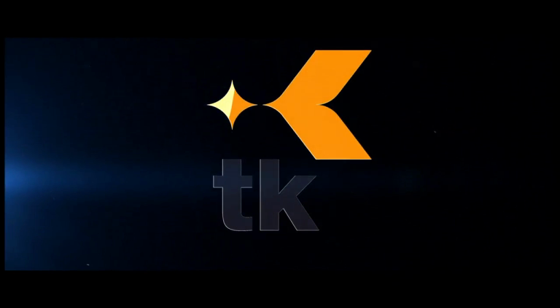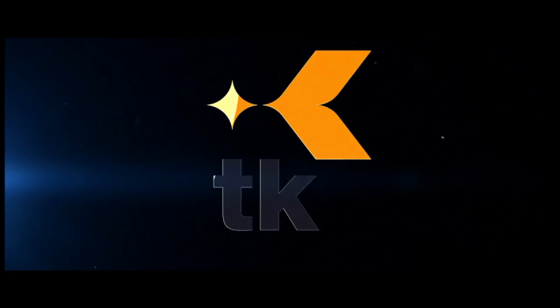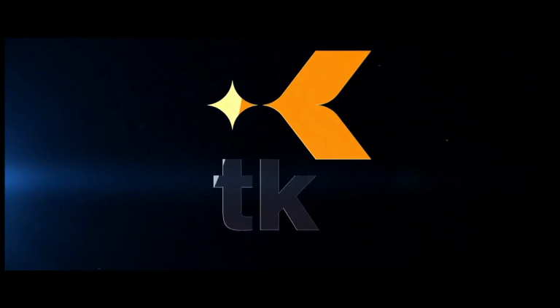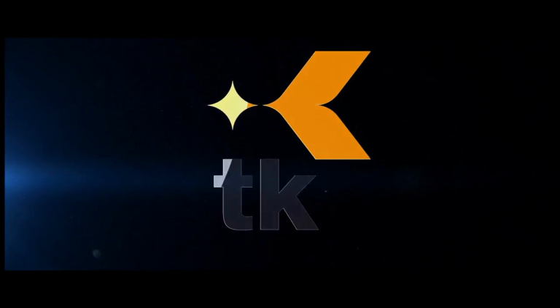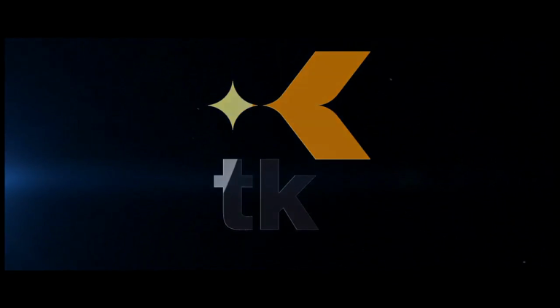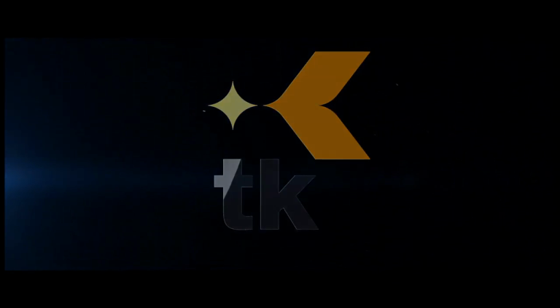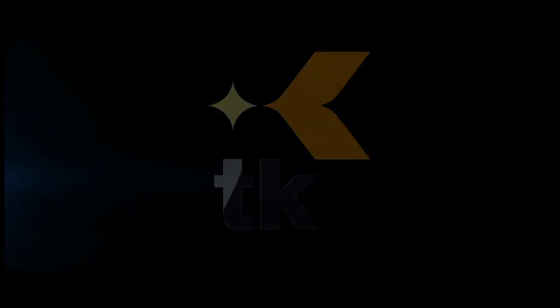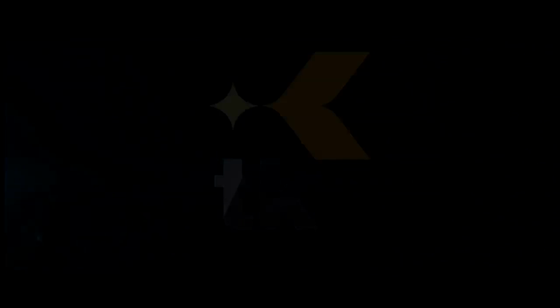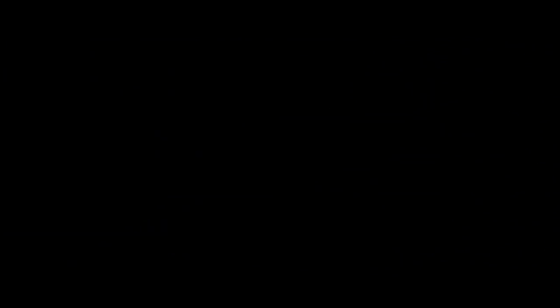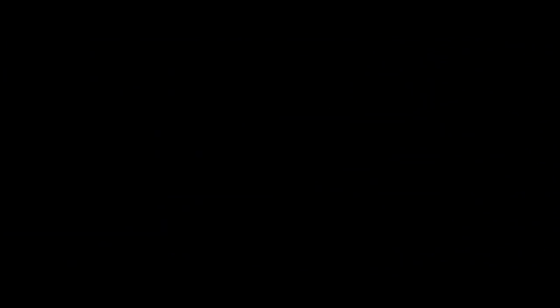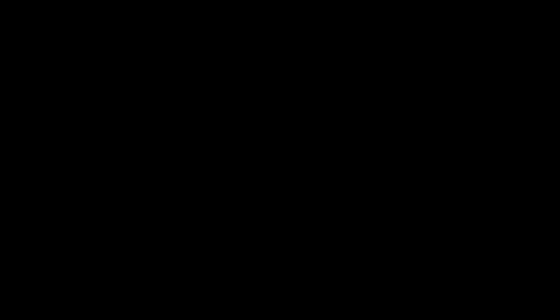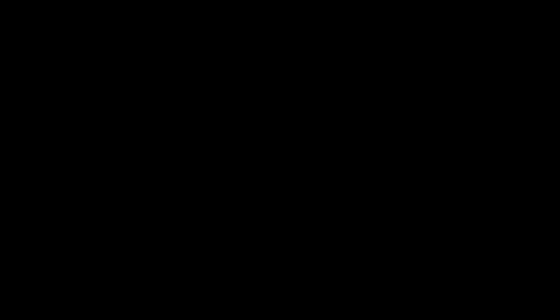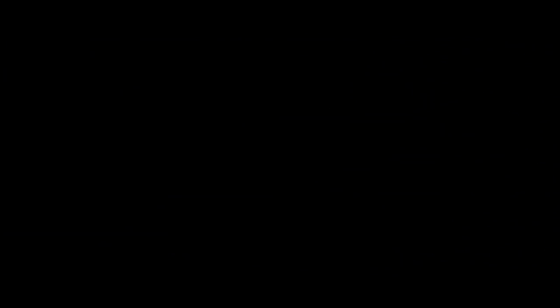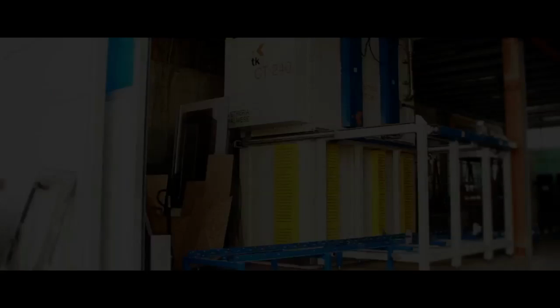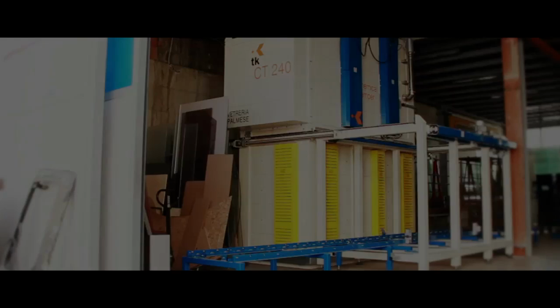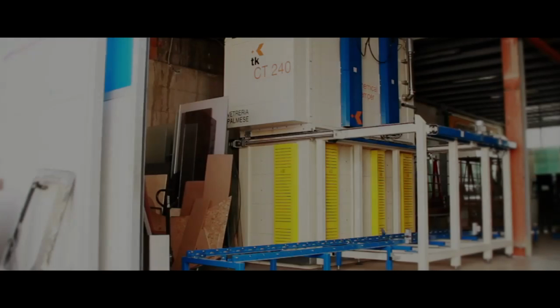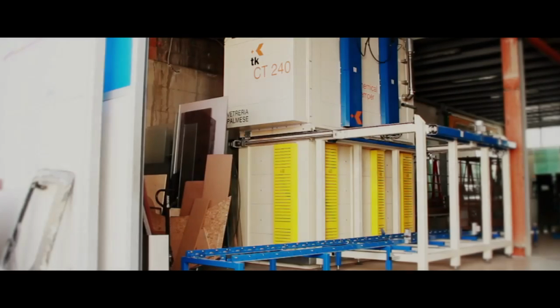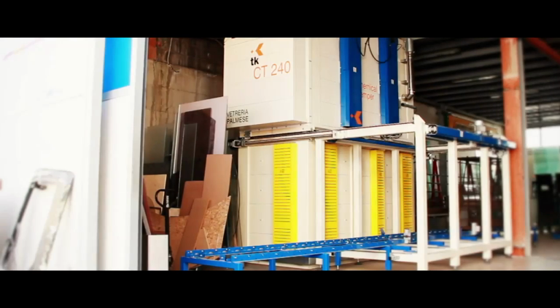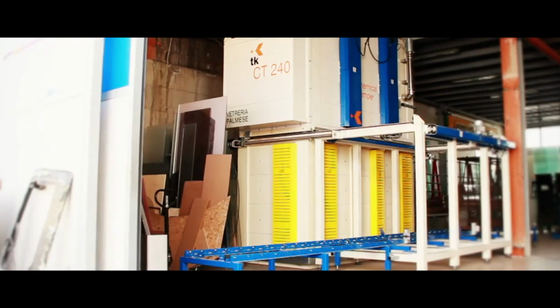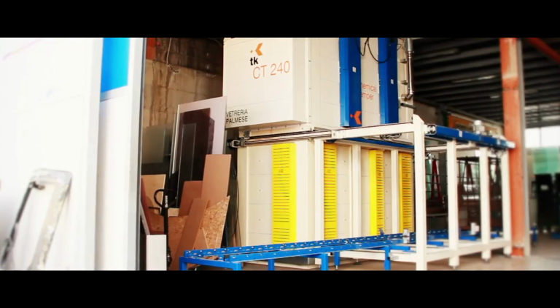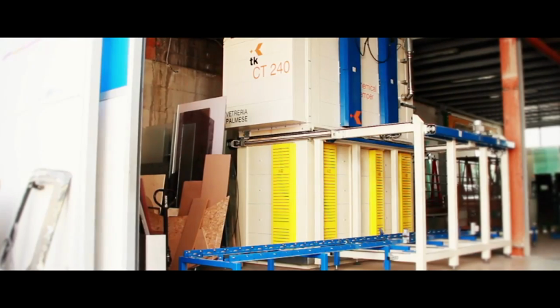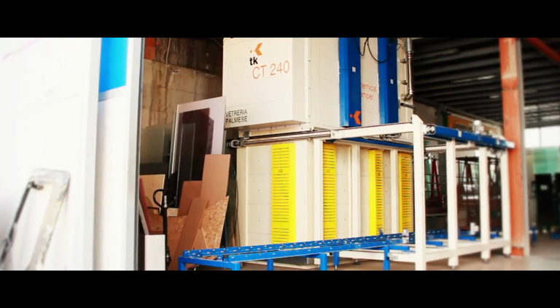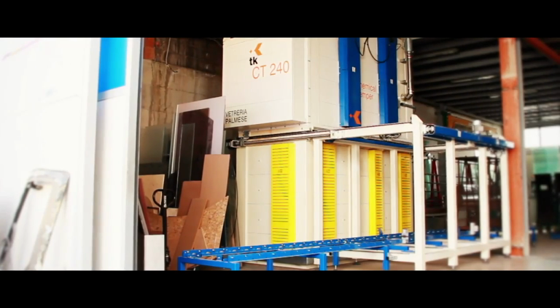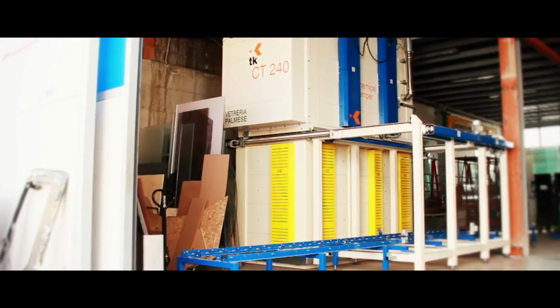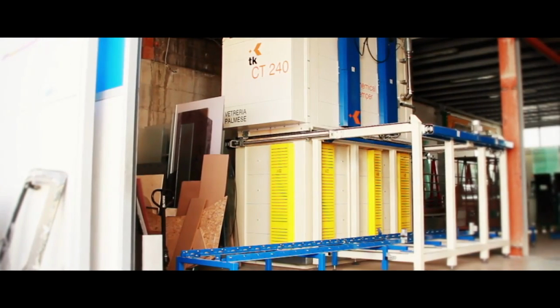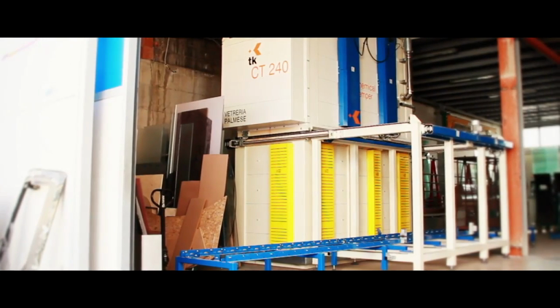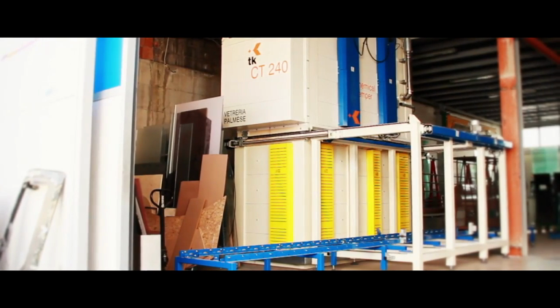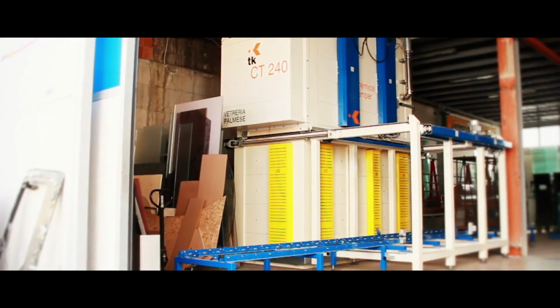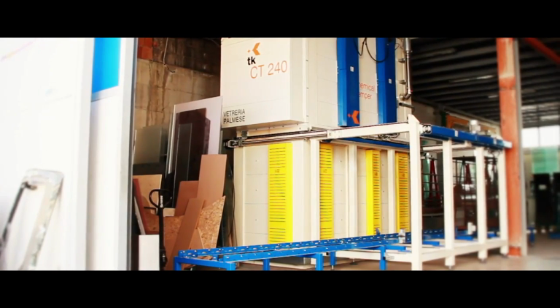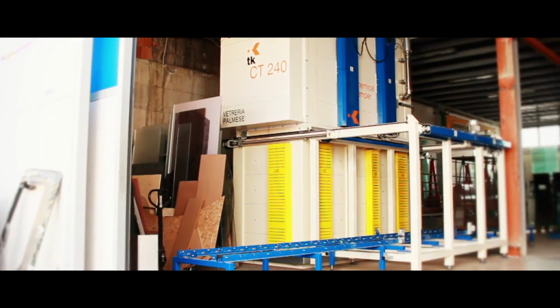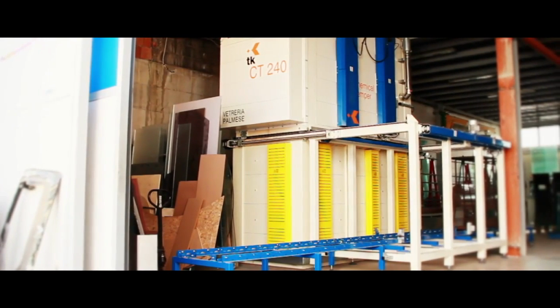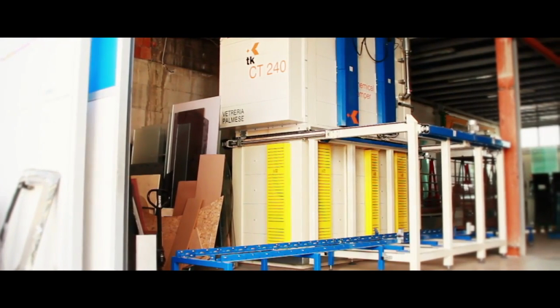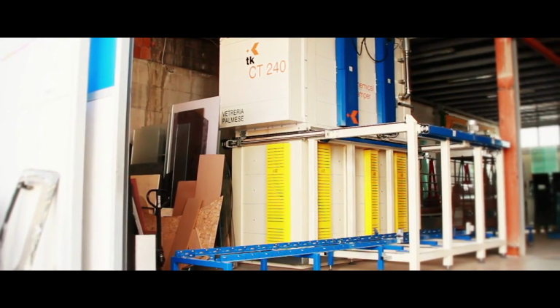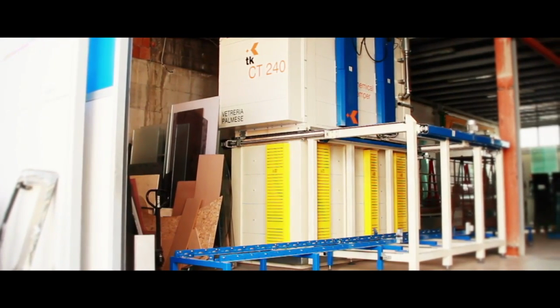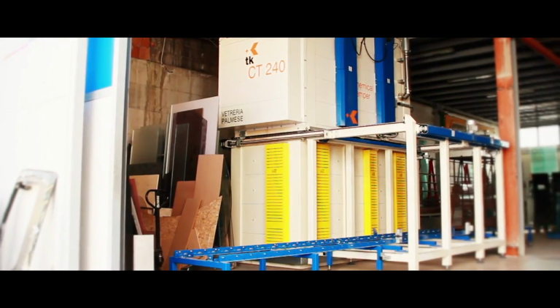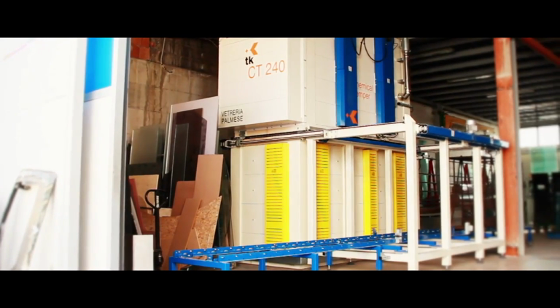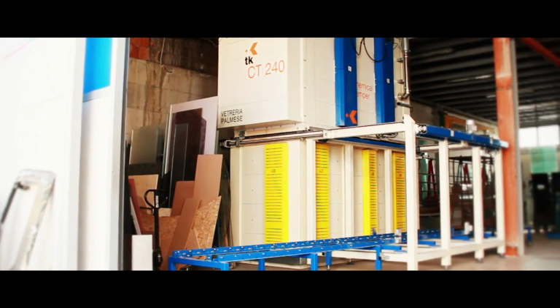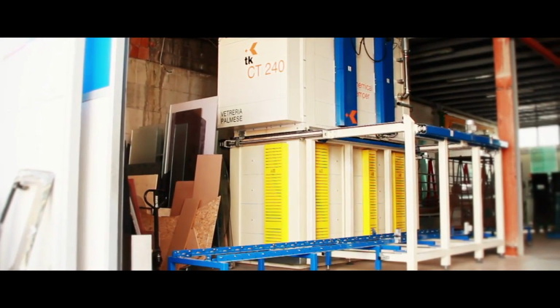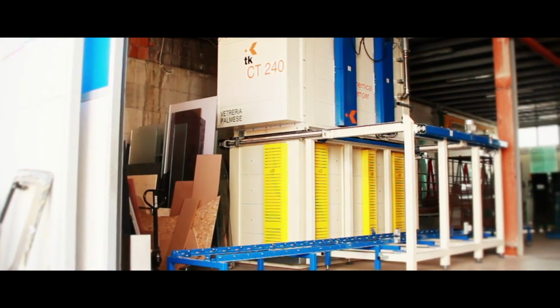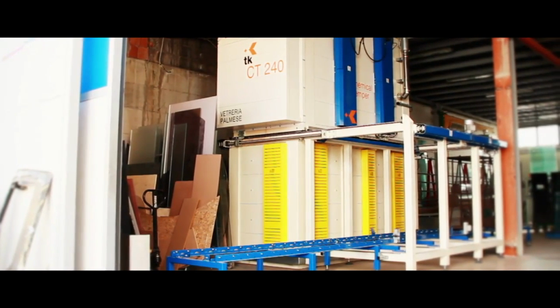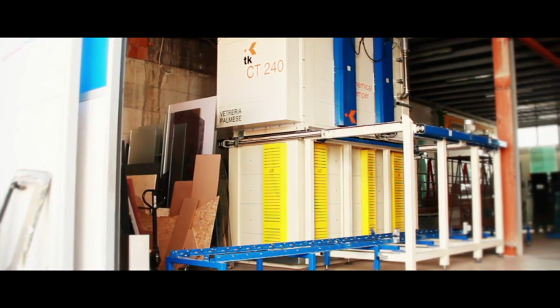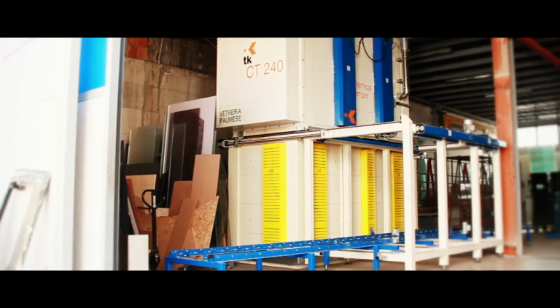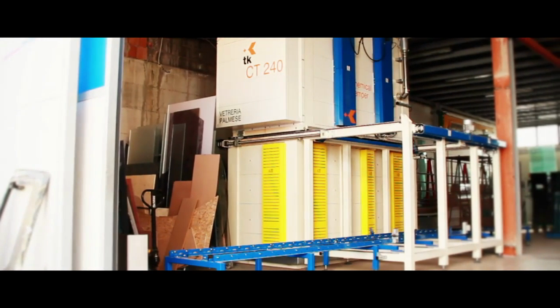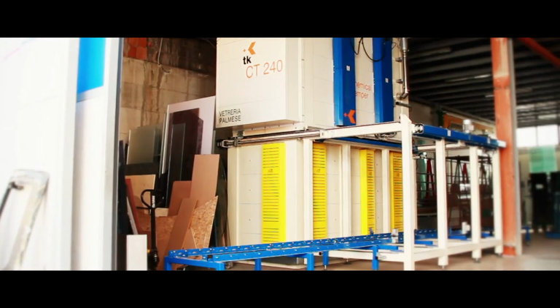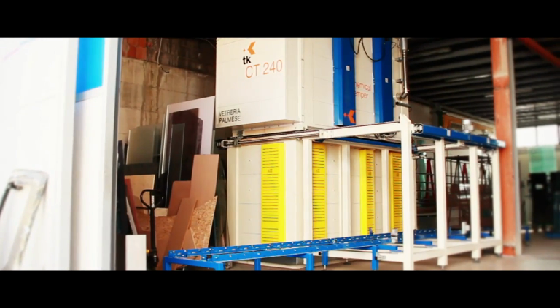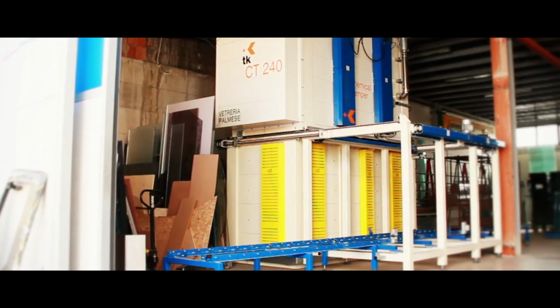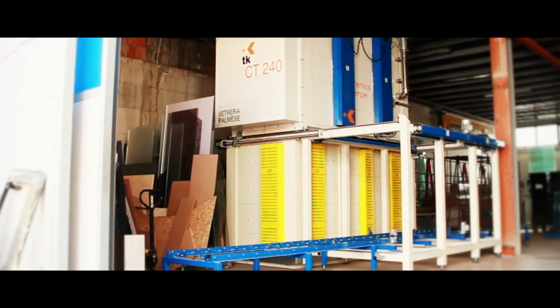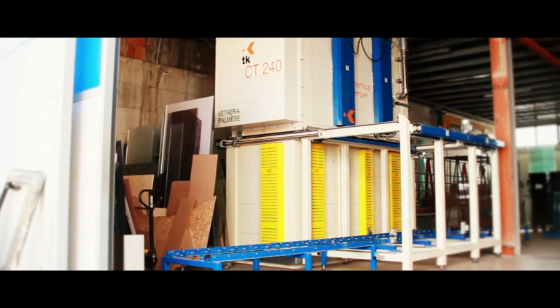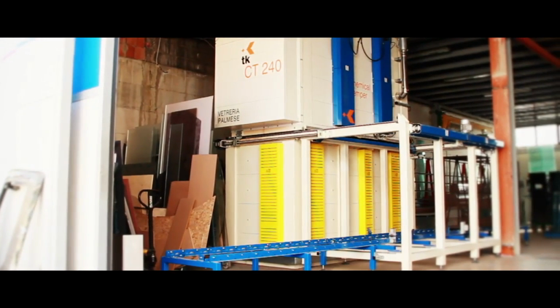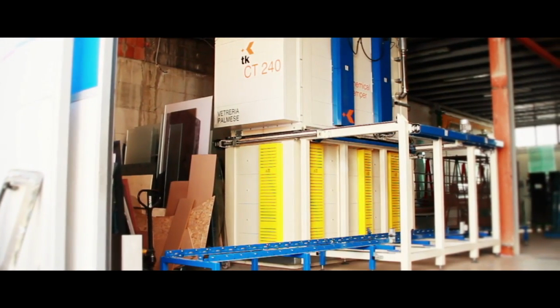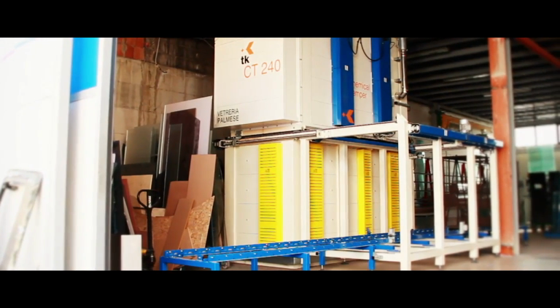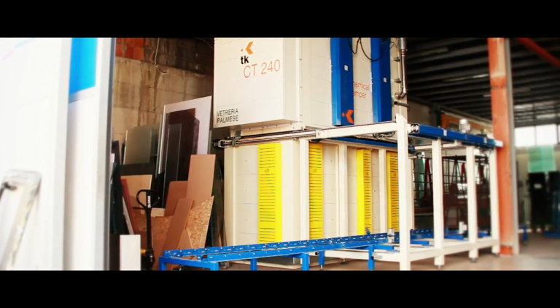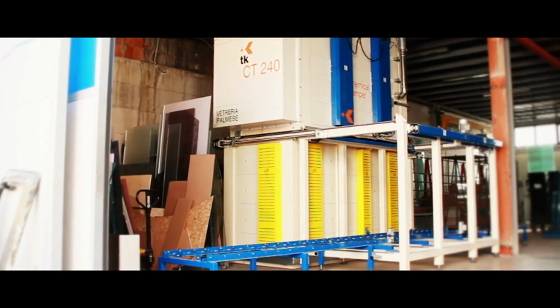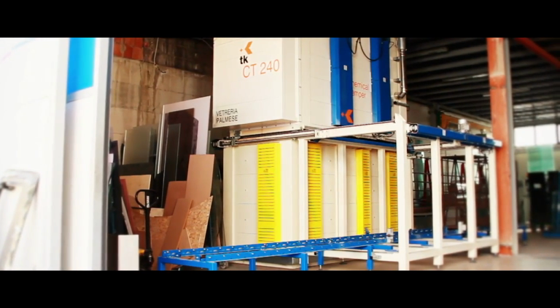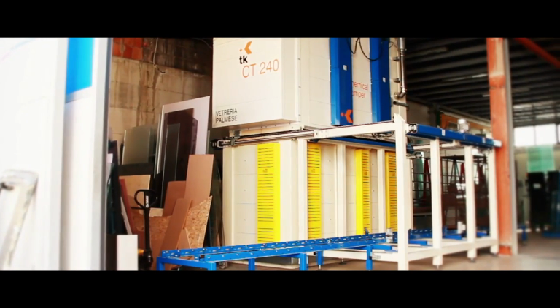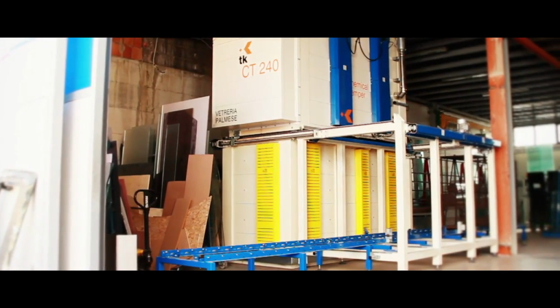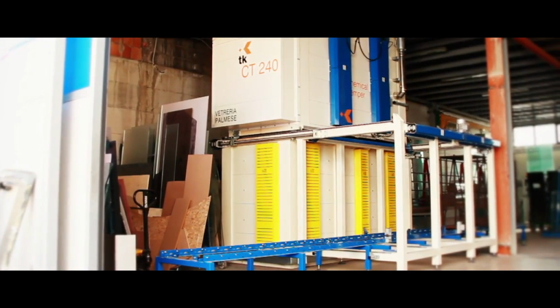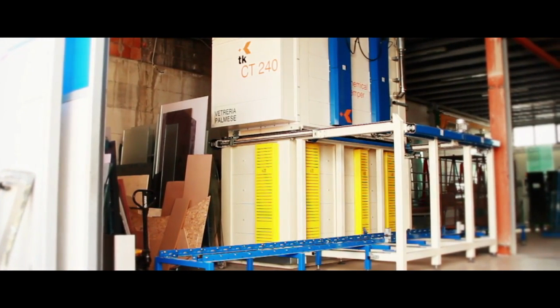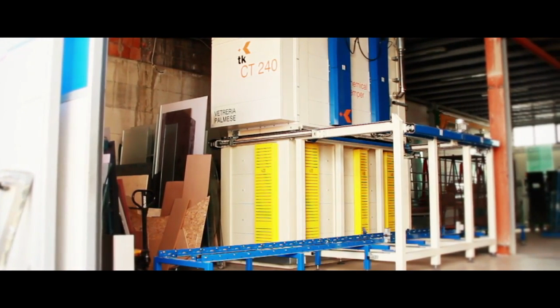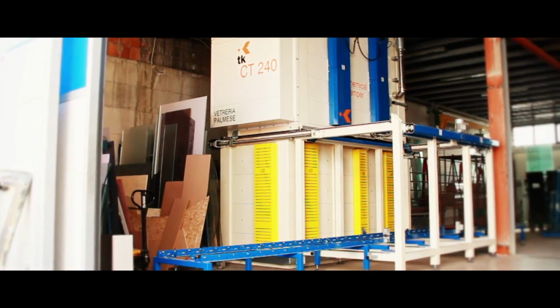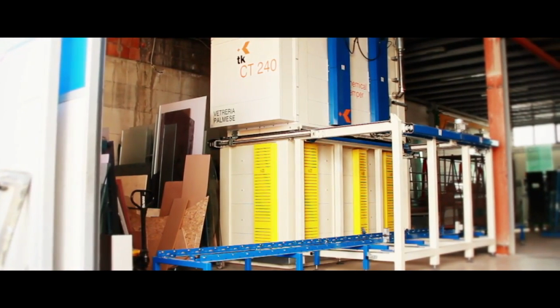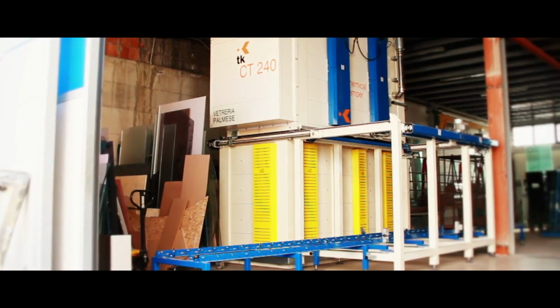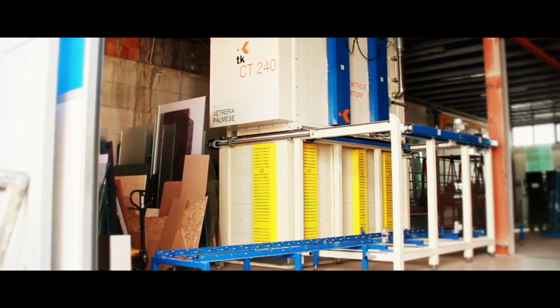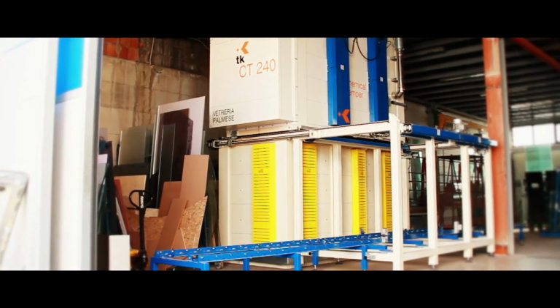TK, Pura Tecnologia Italiana, presents its range of automatic furnaces for the chemical tempering of glass.